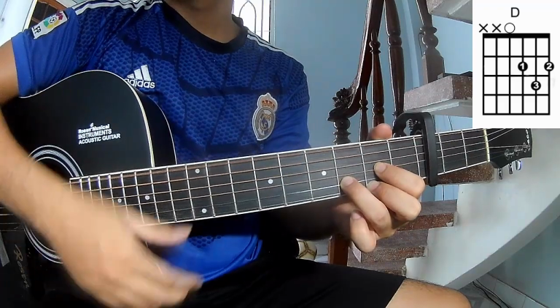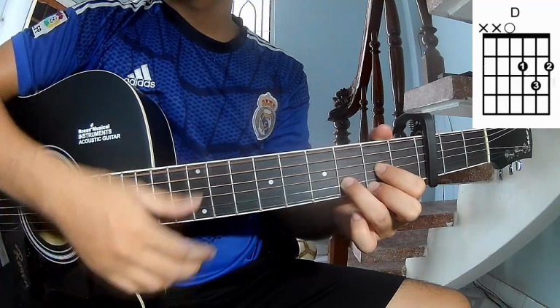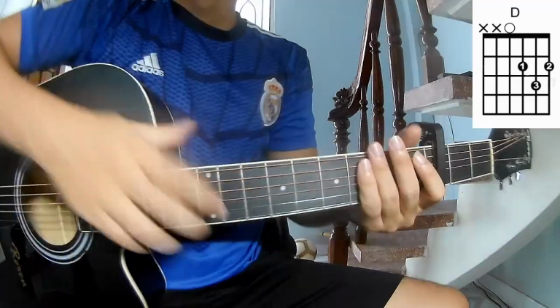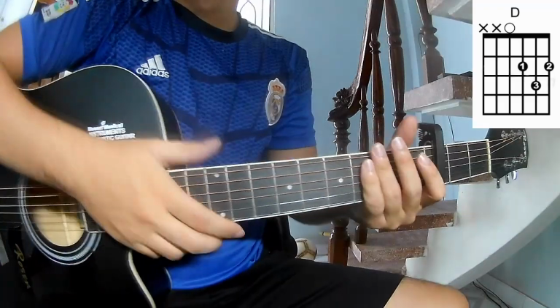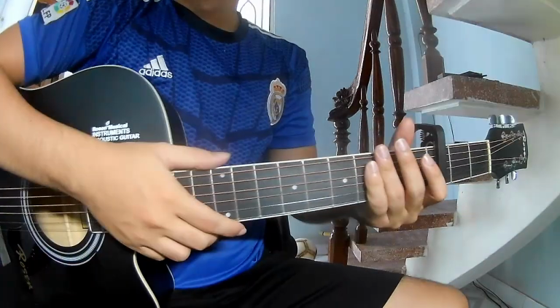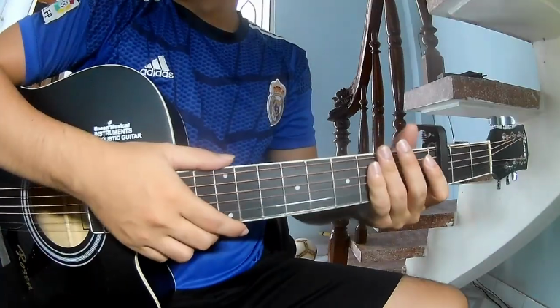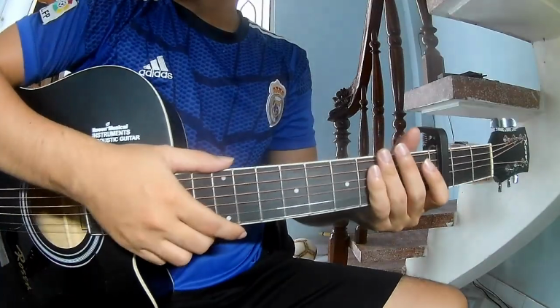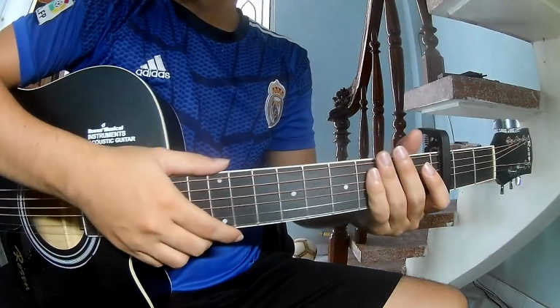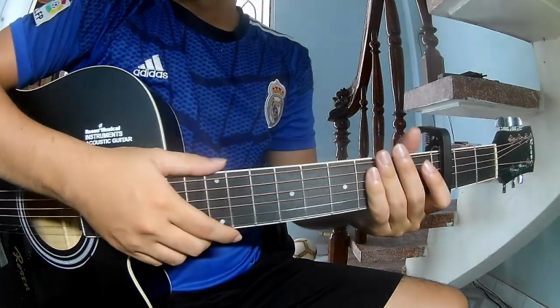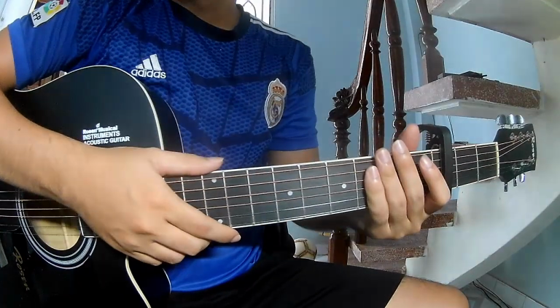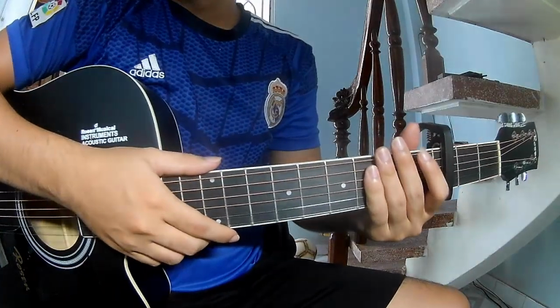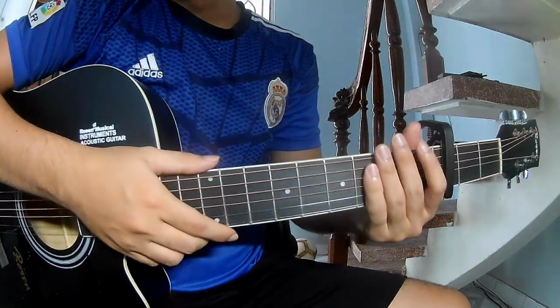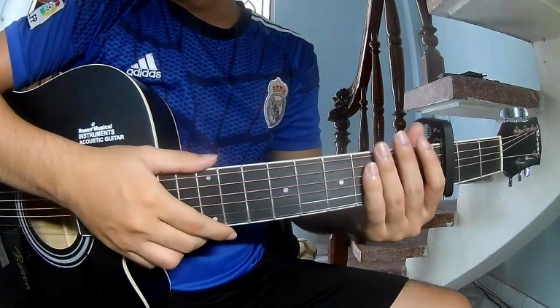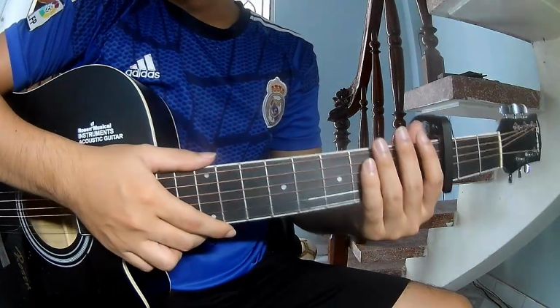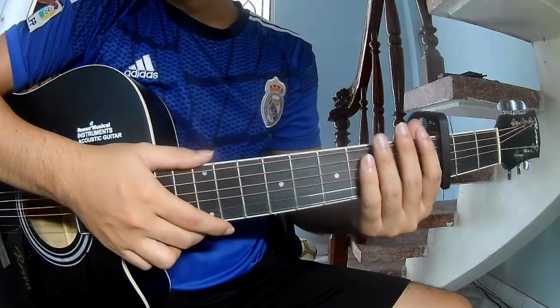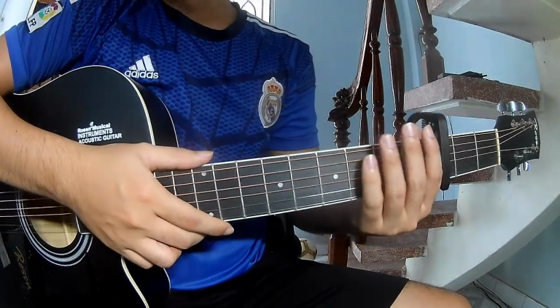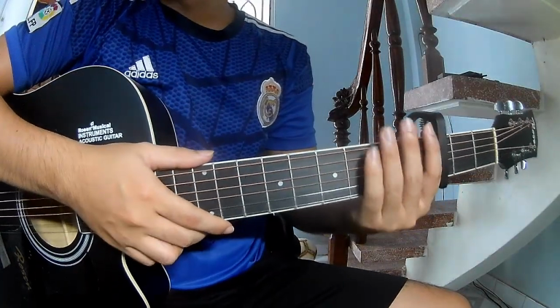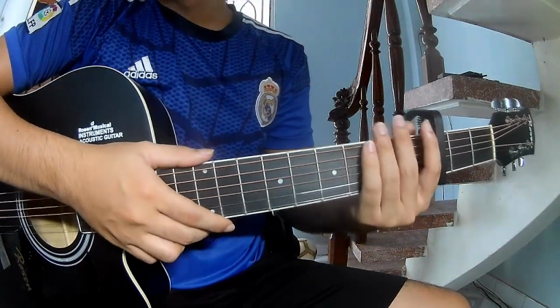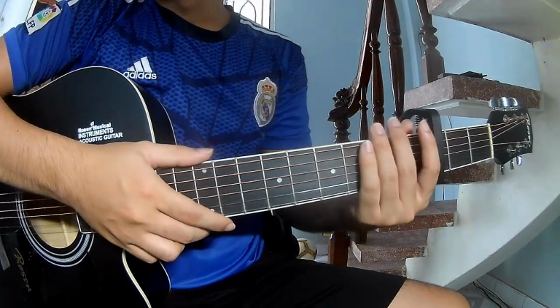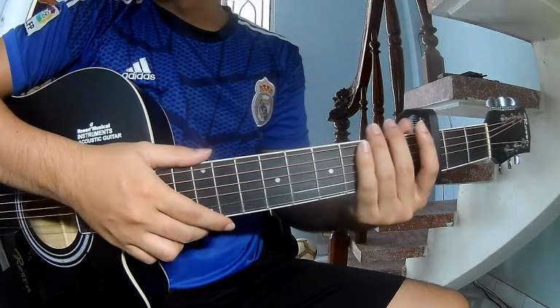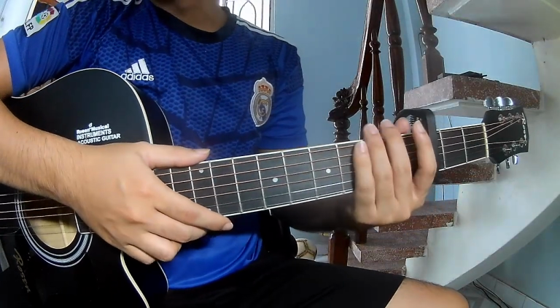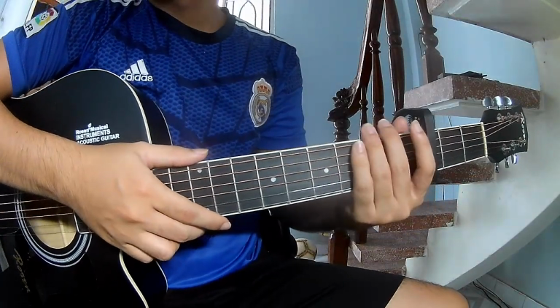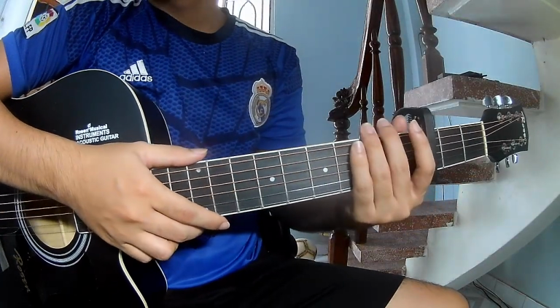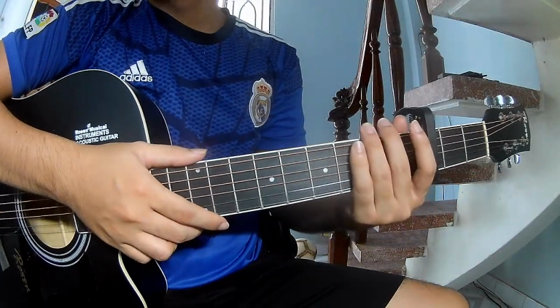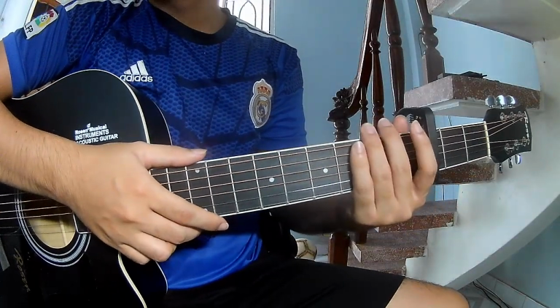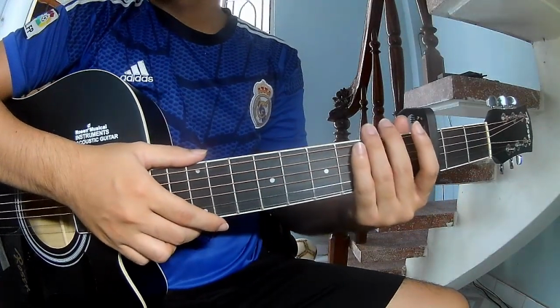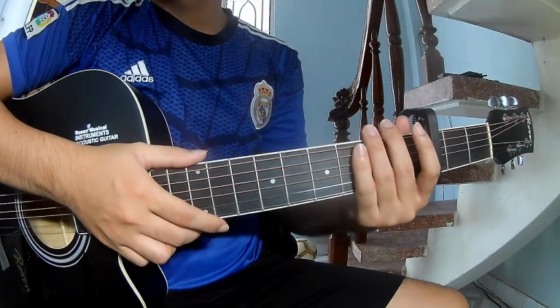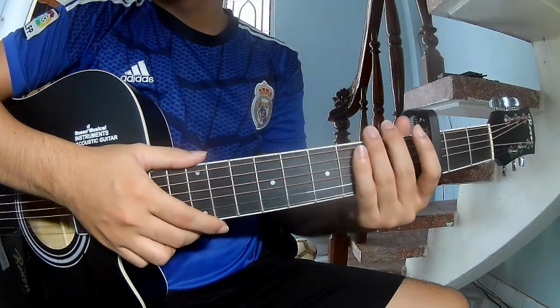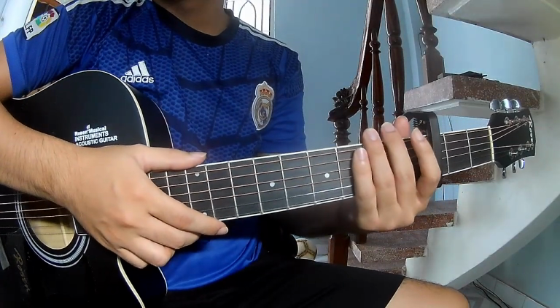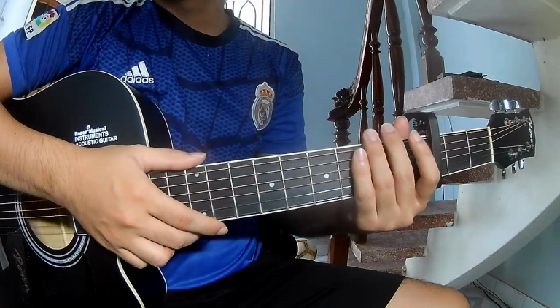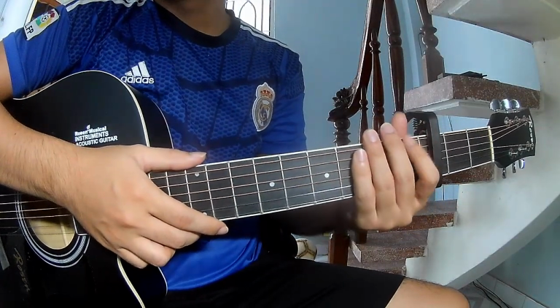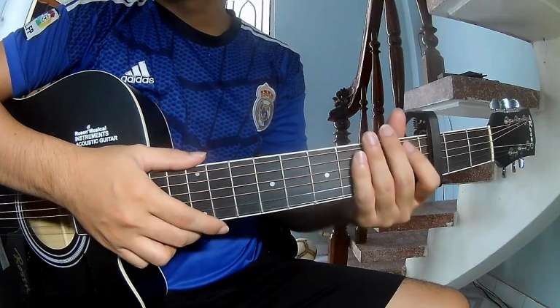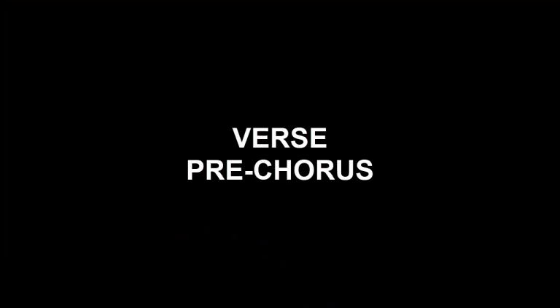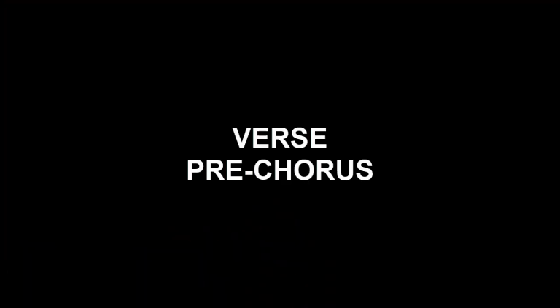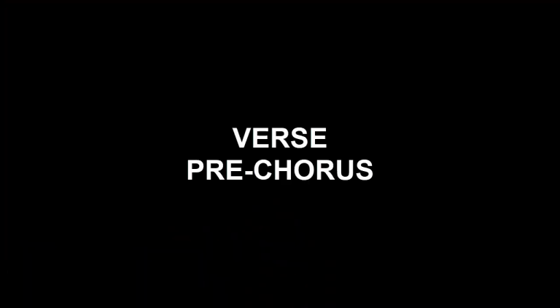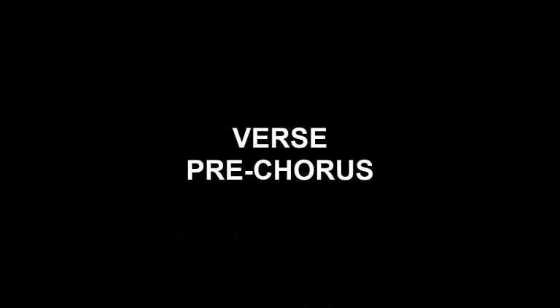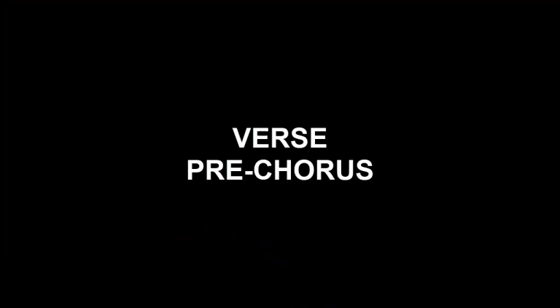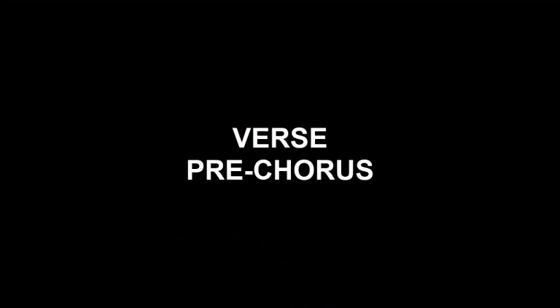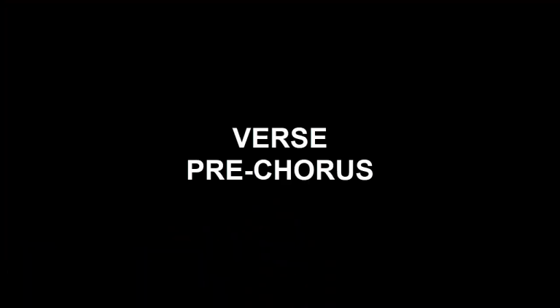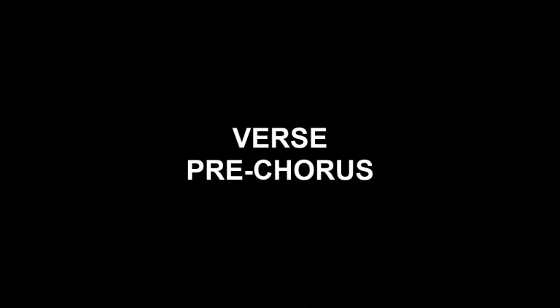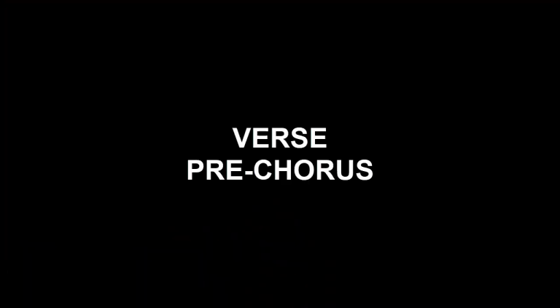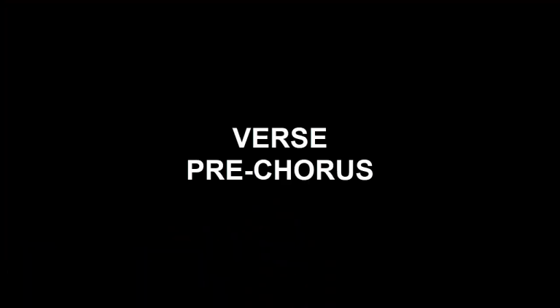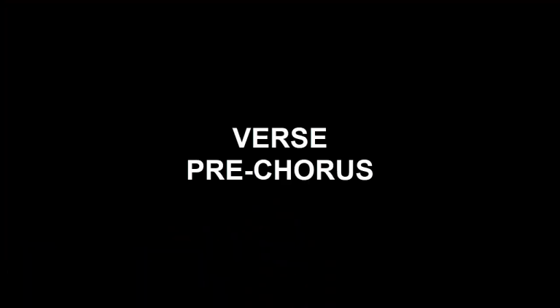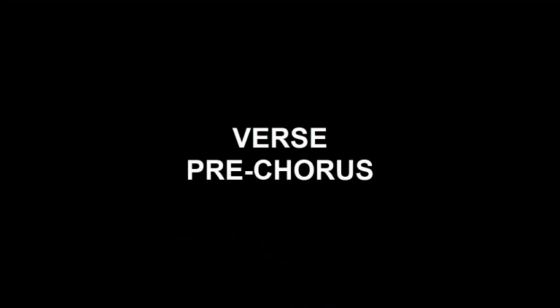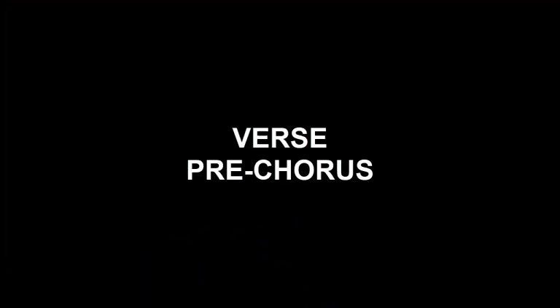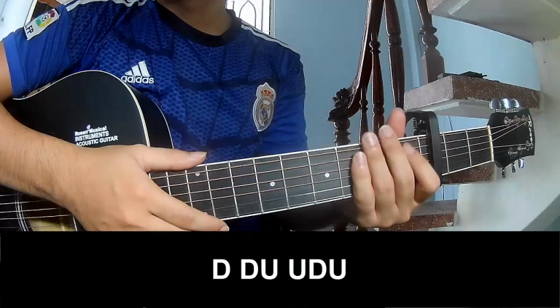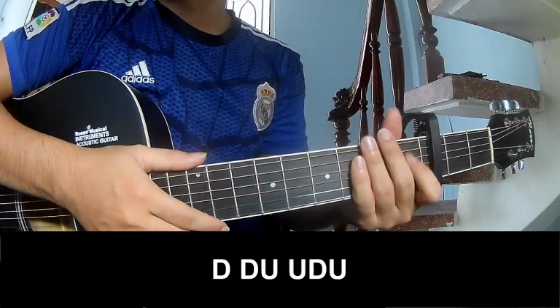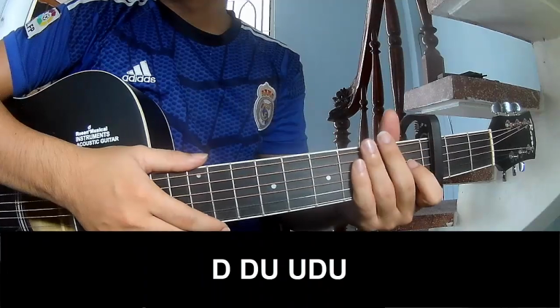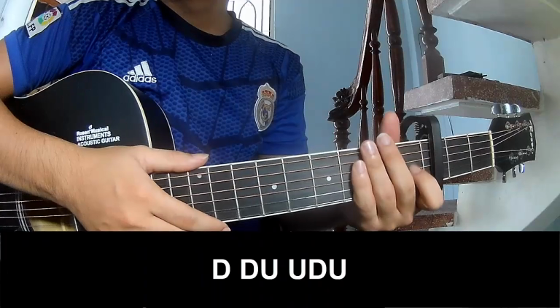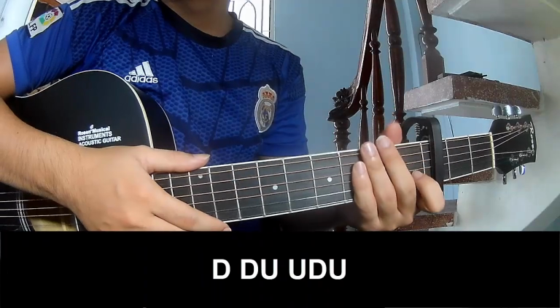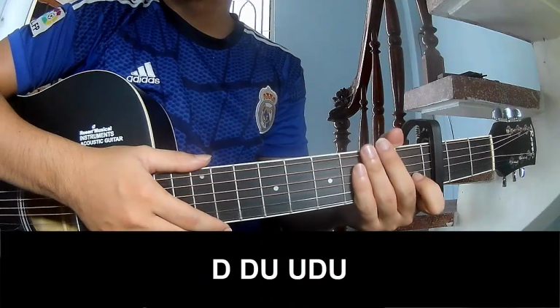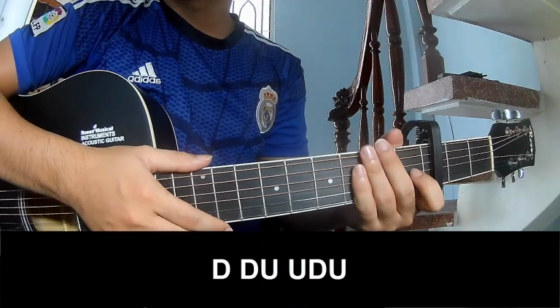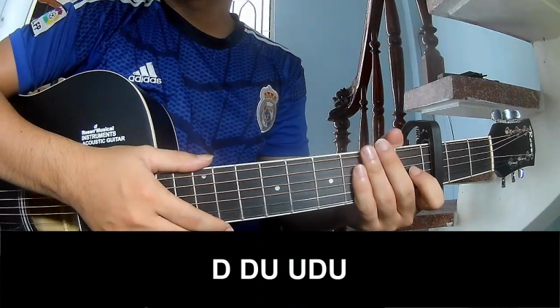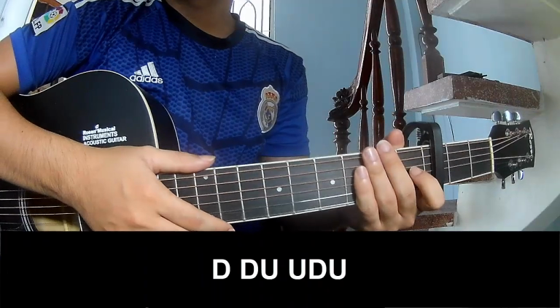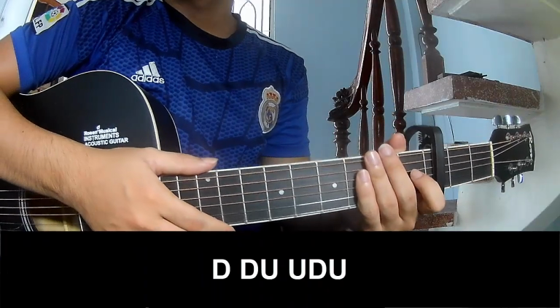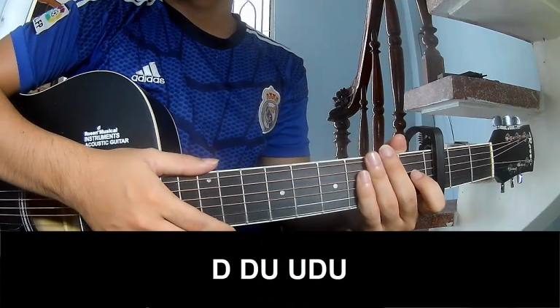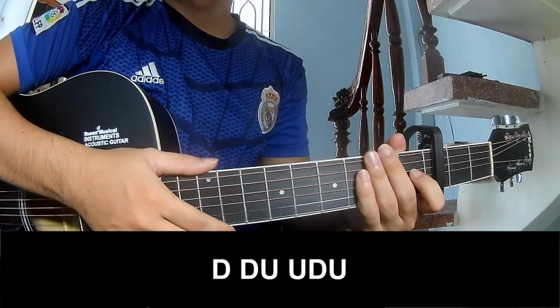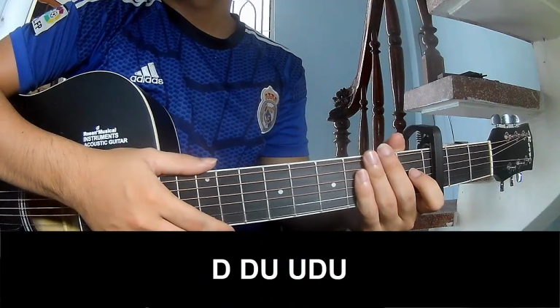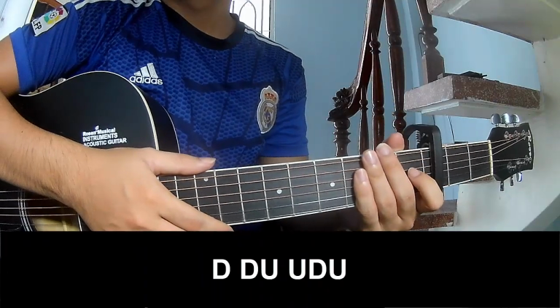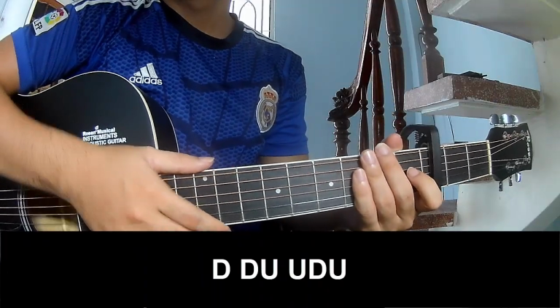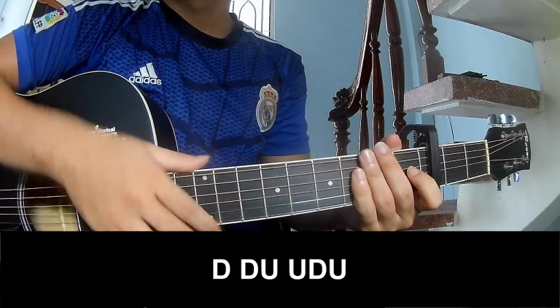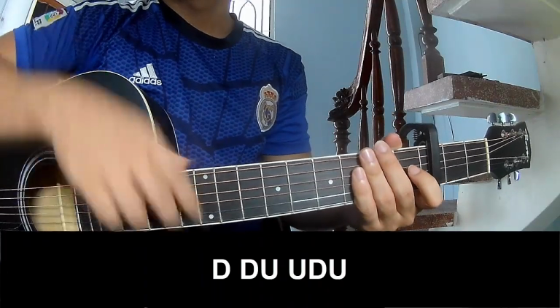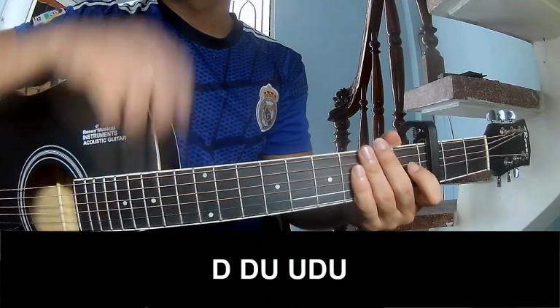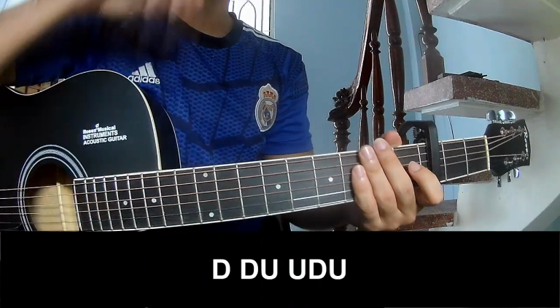You can follow along — check the description for the tab and chord recorder.